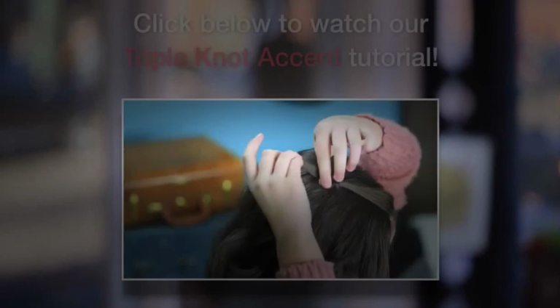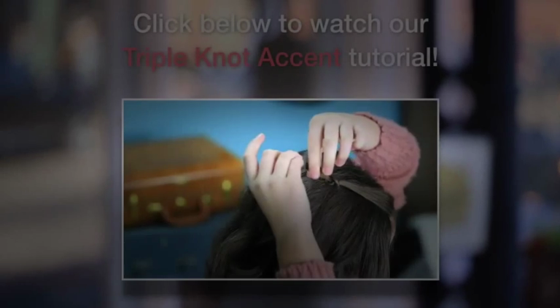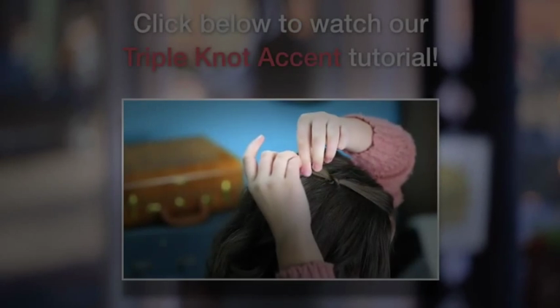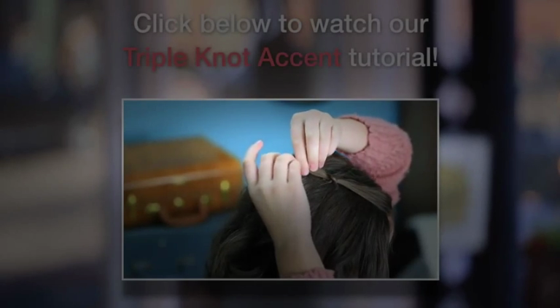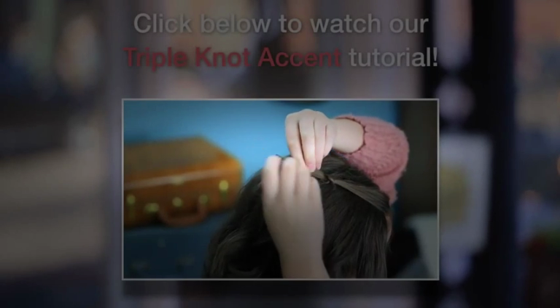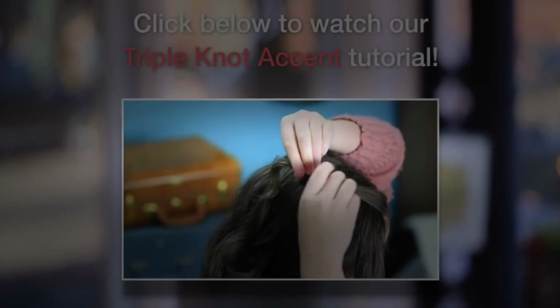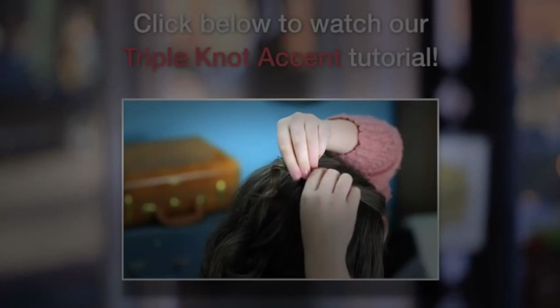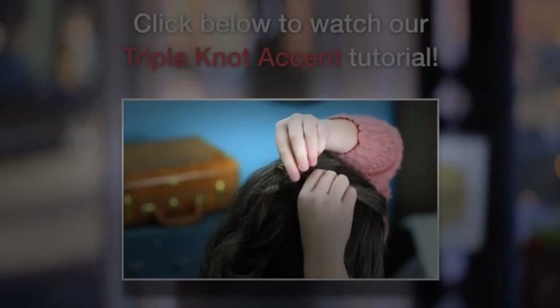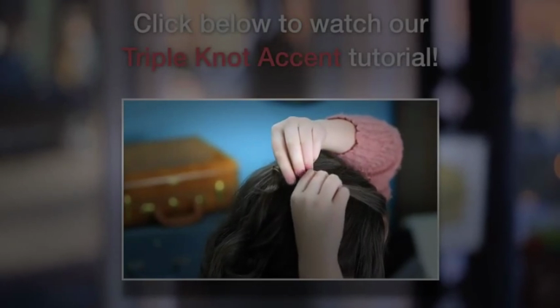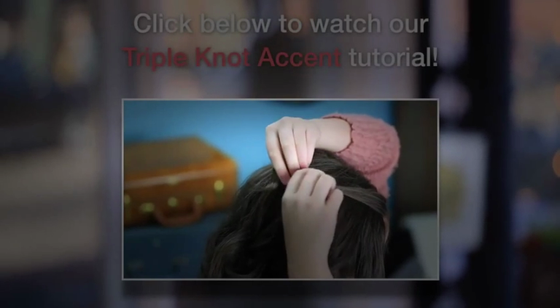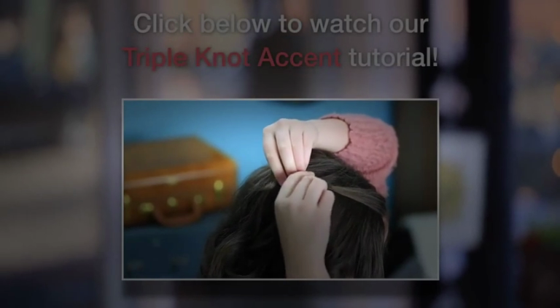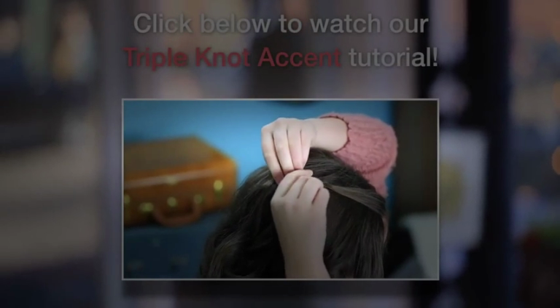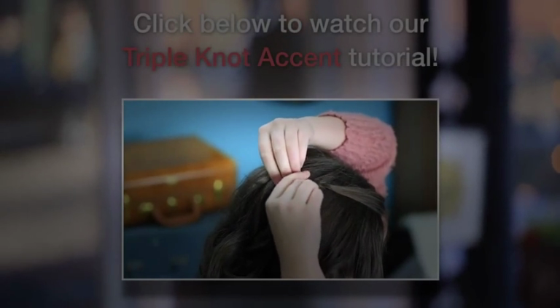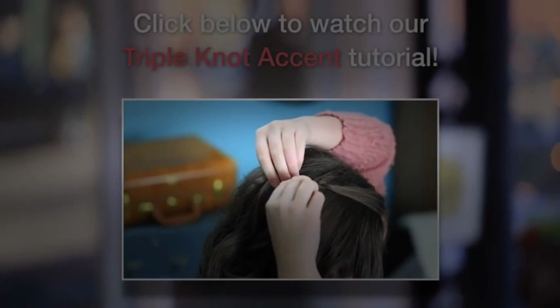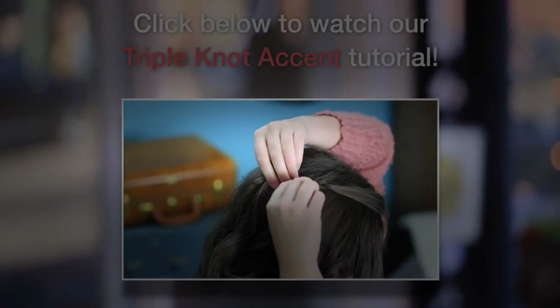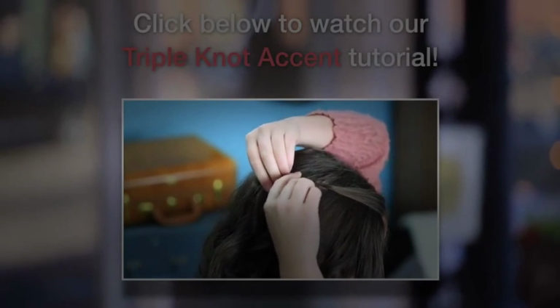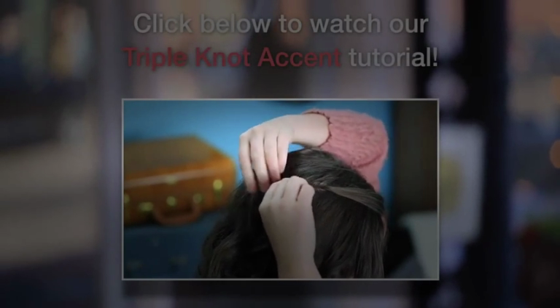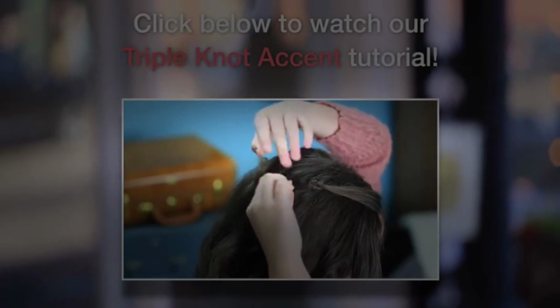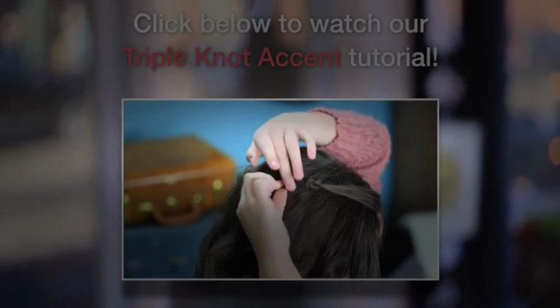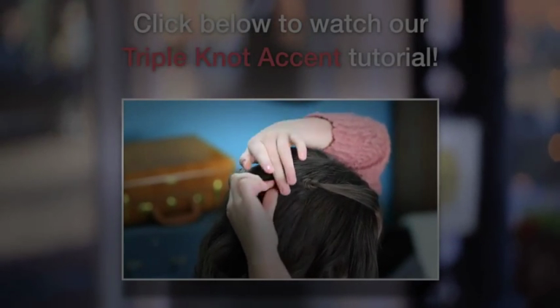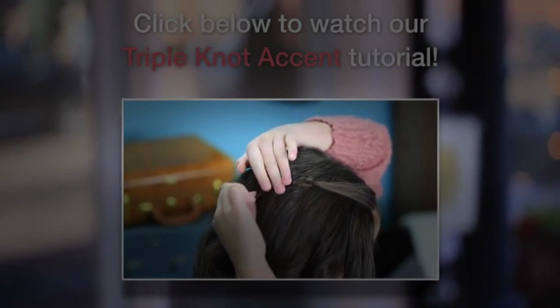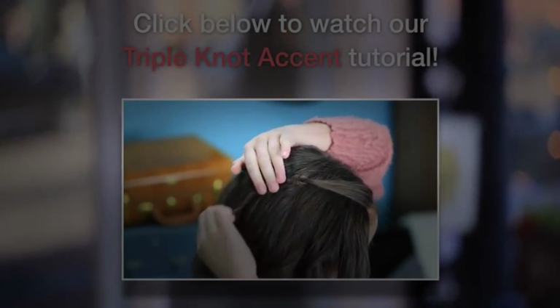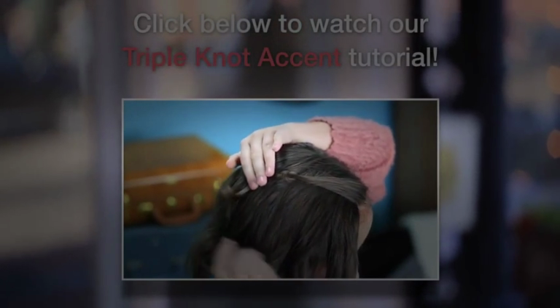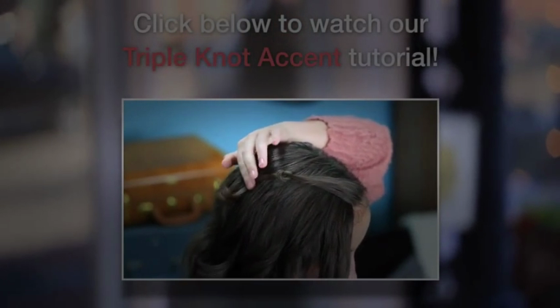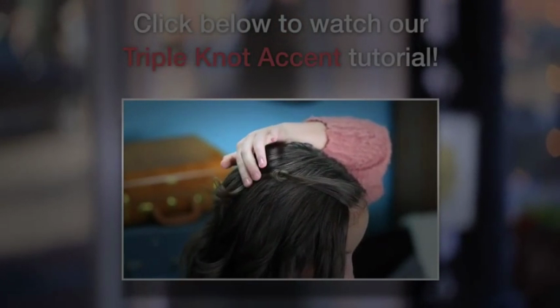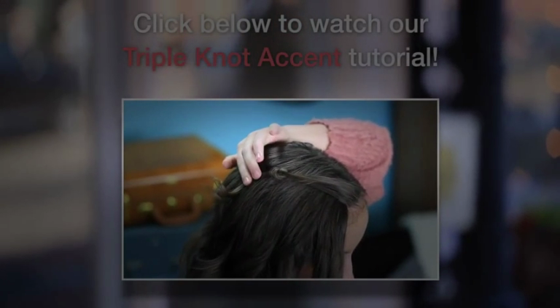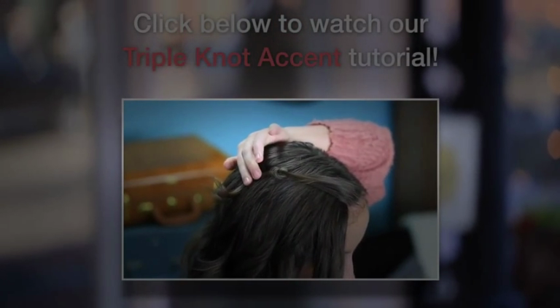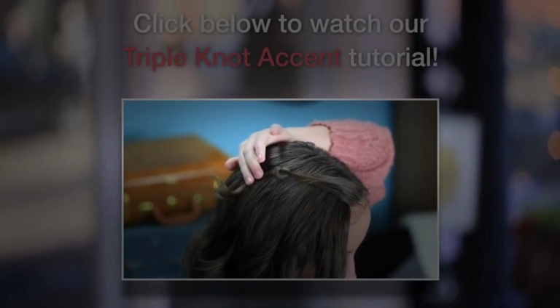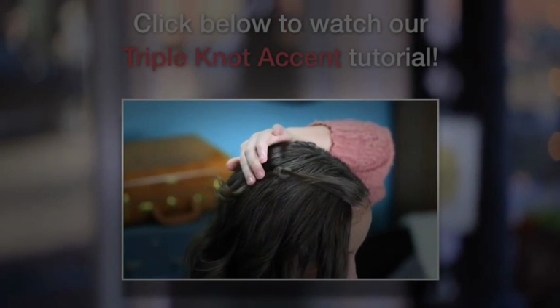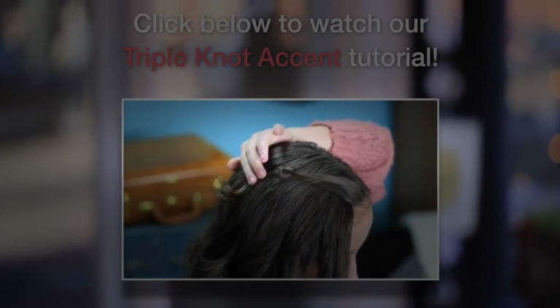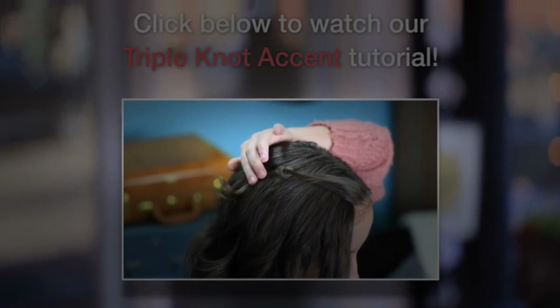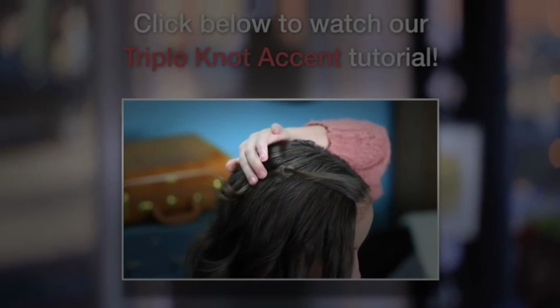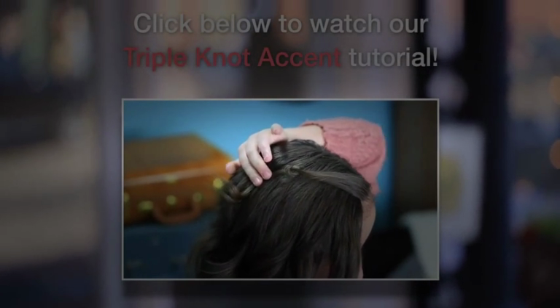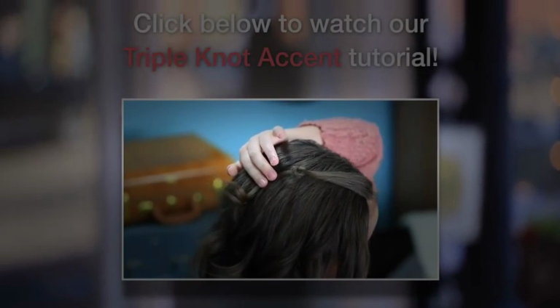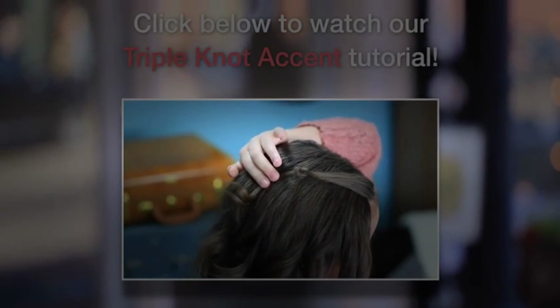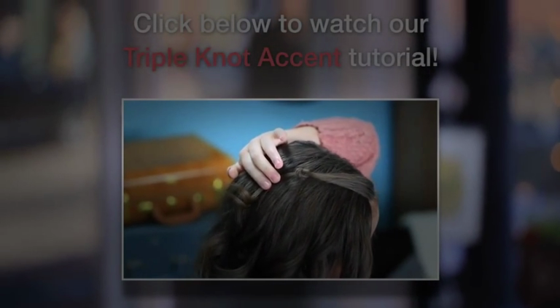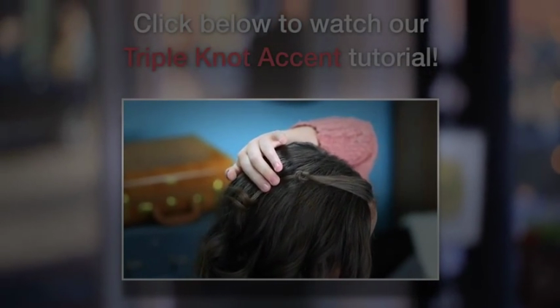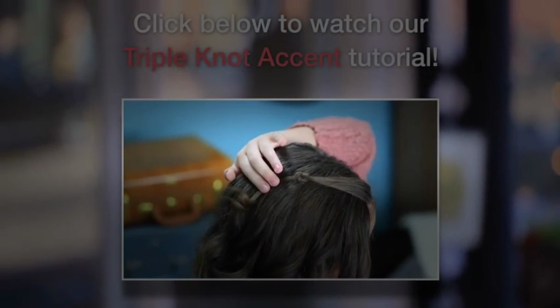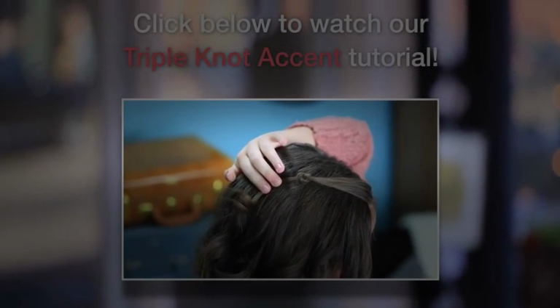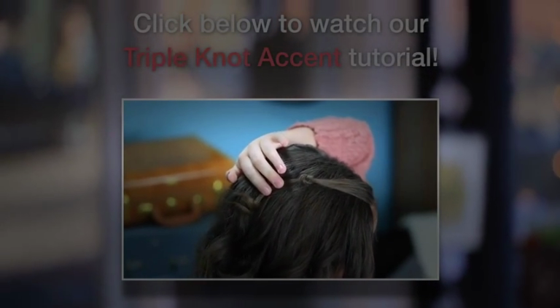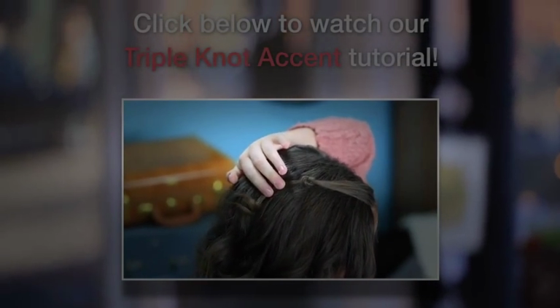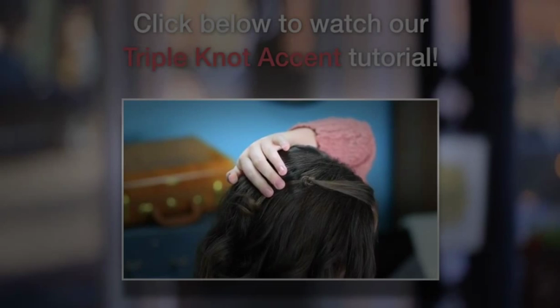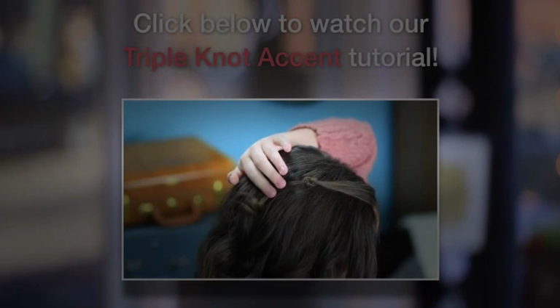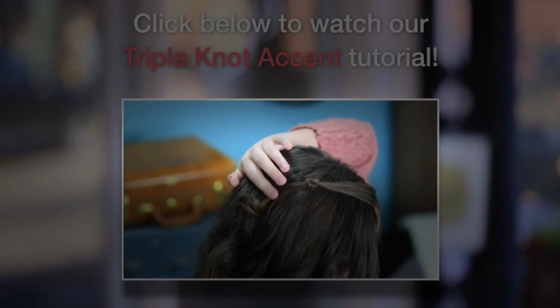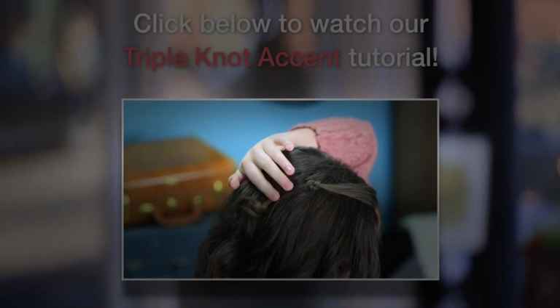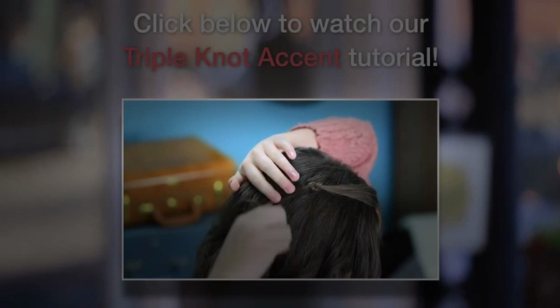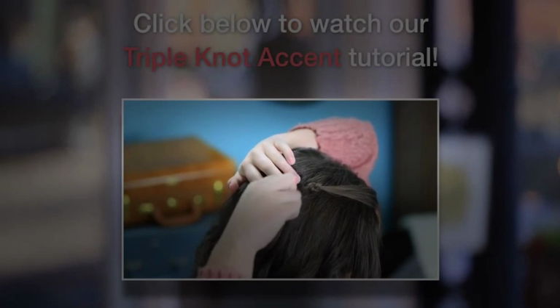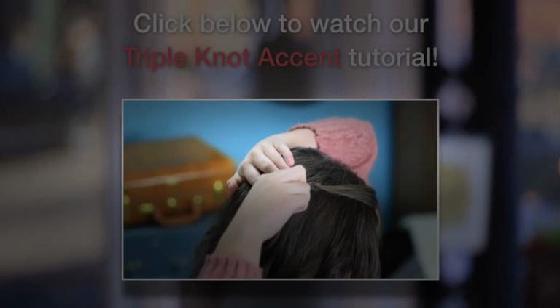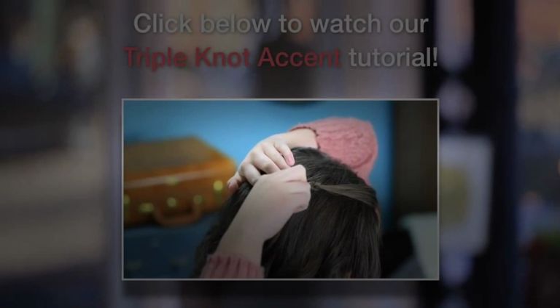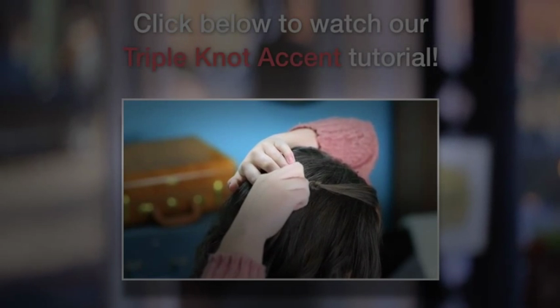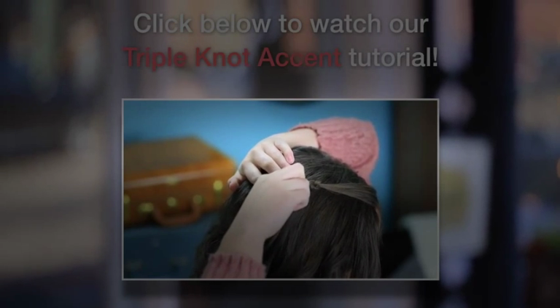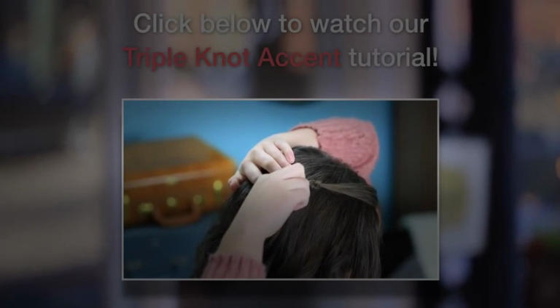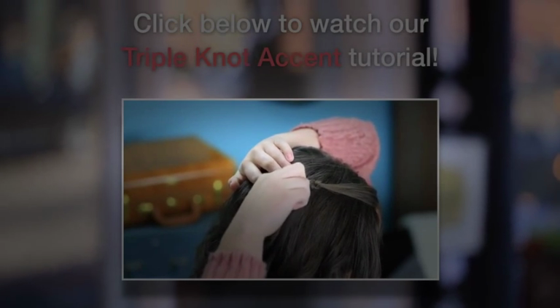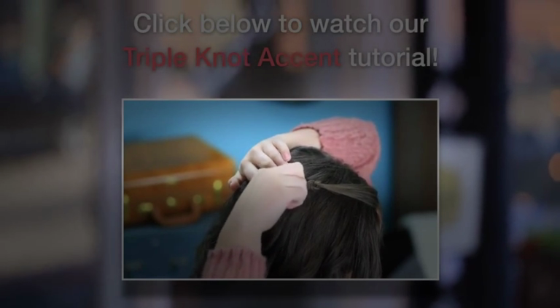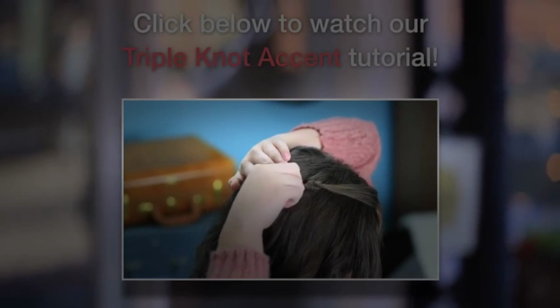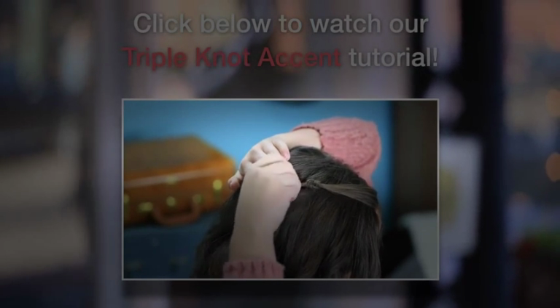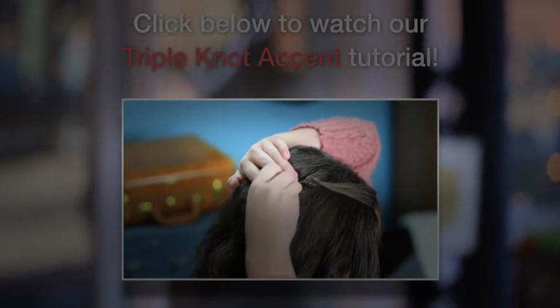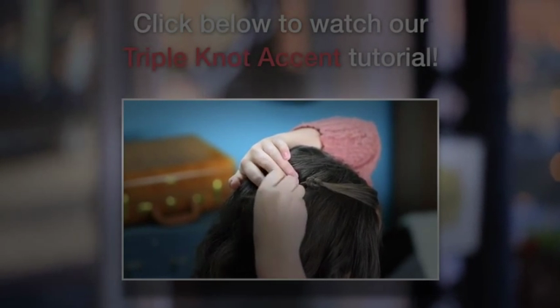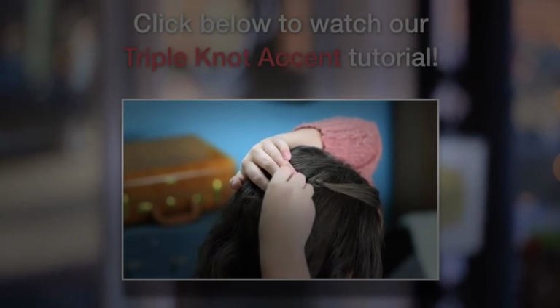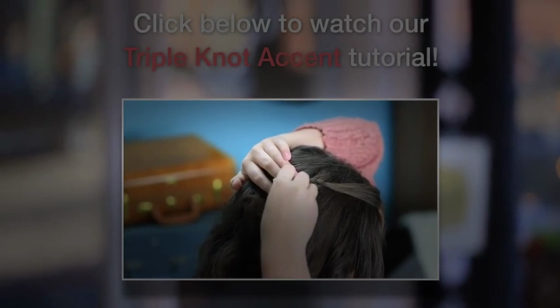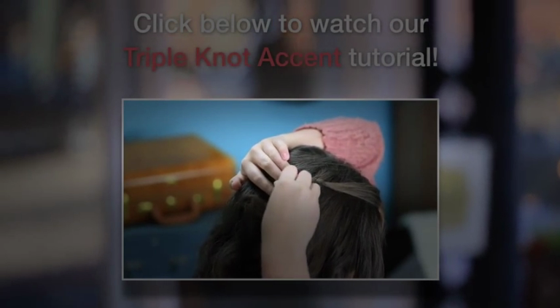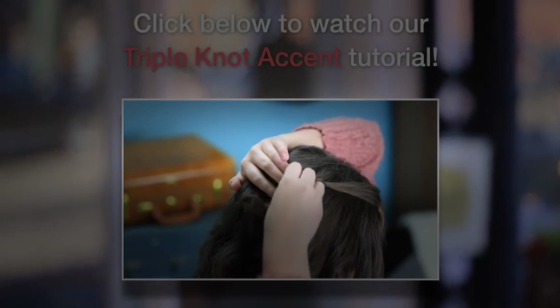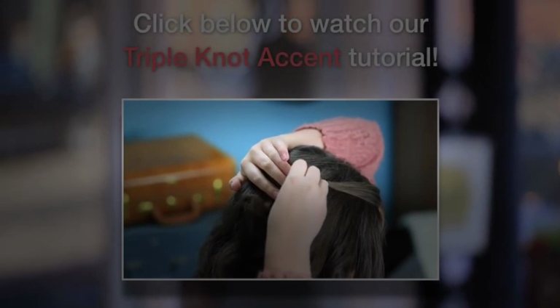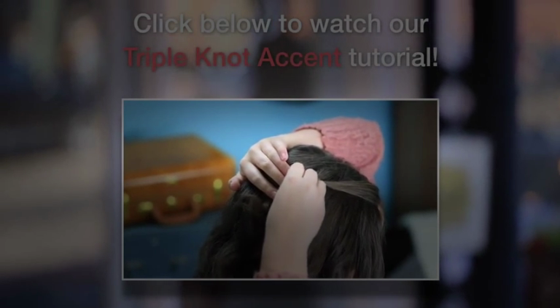Tighten it up, and then once you have the knot in your hair, take a bobby pin, straddle the knot with the bobby pin, and then push it straight.